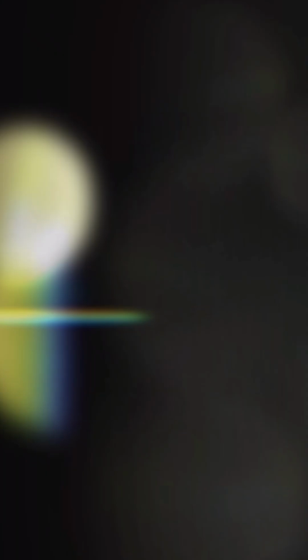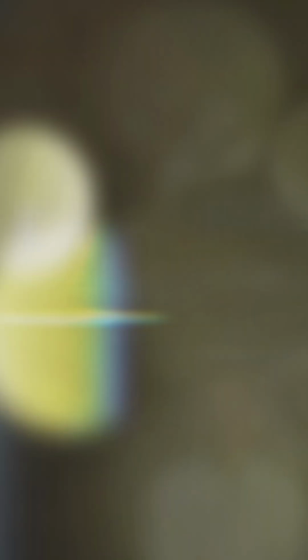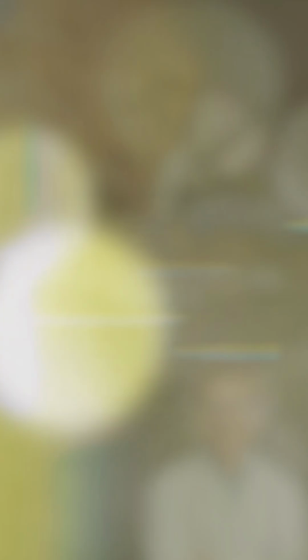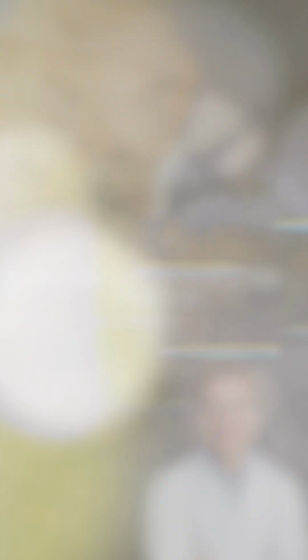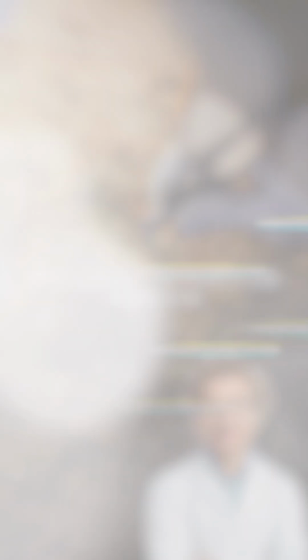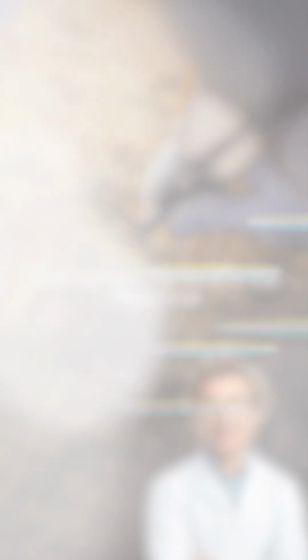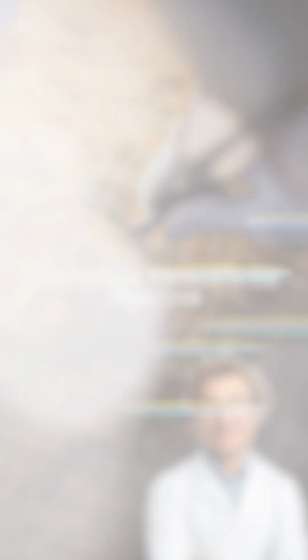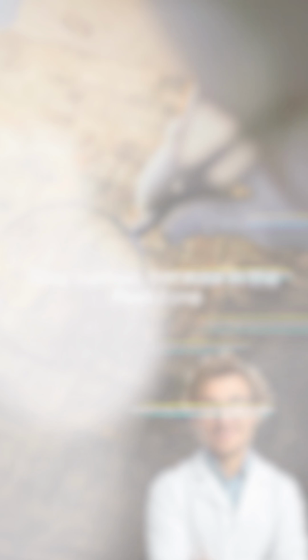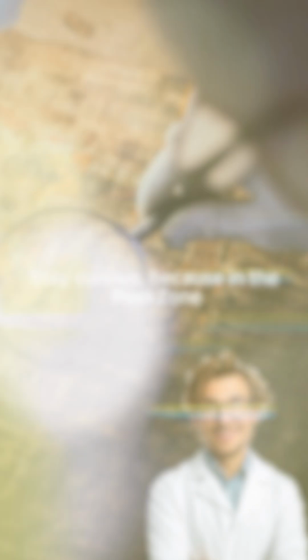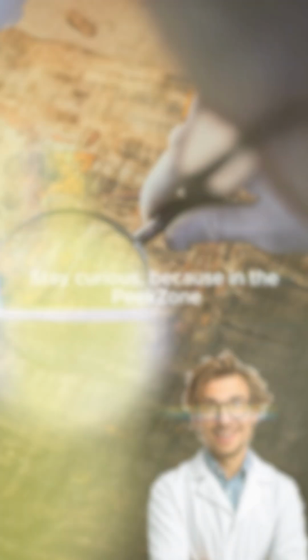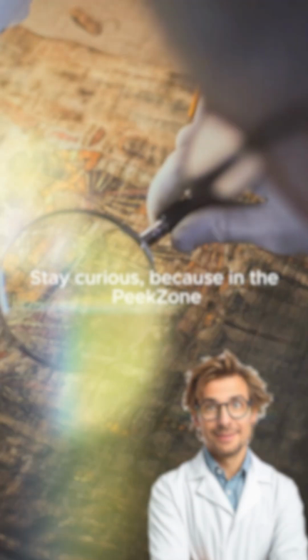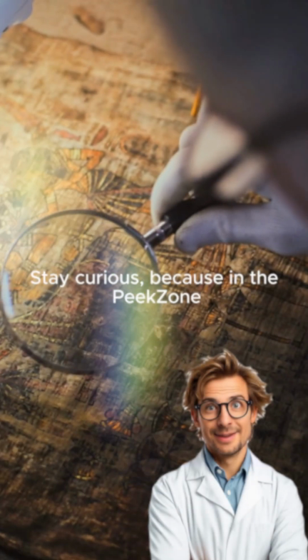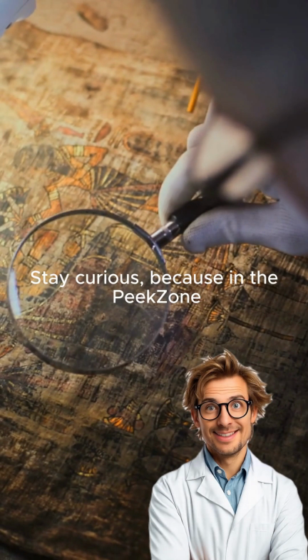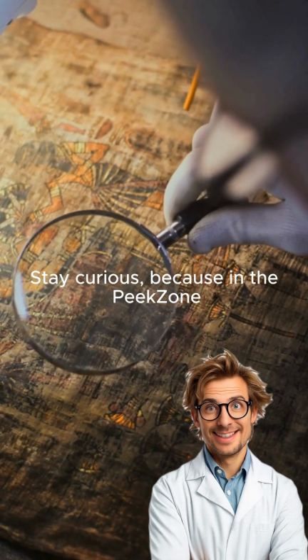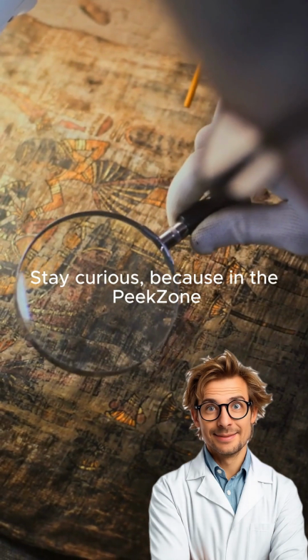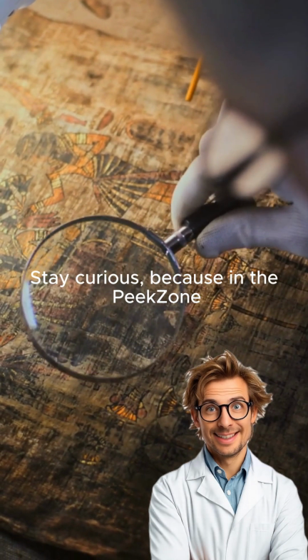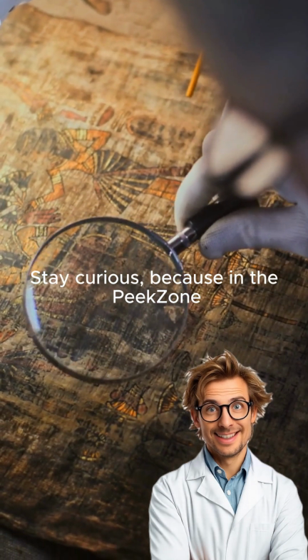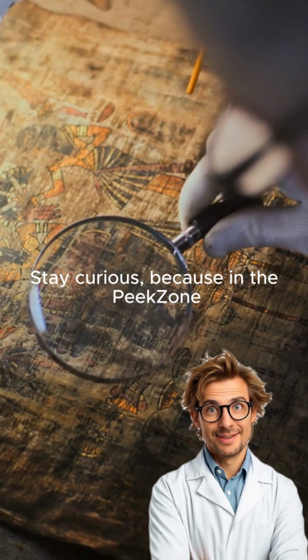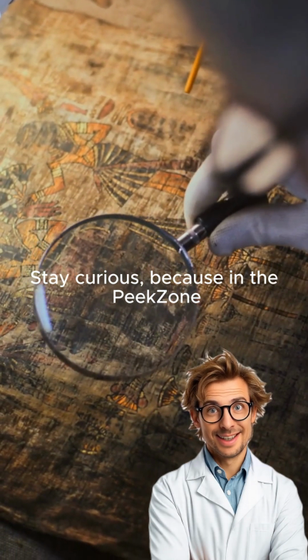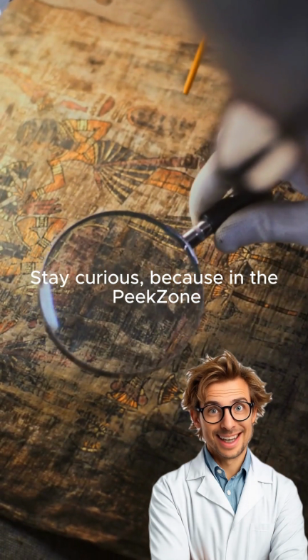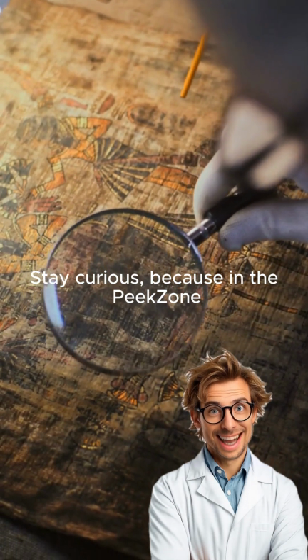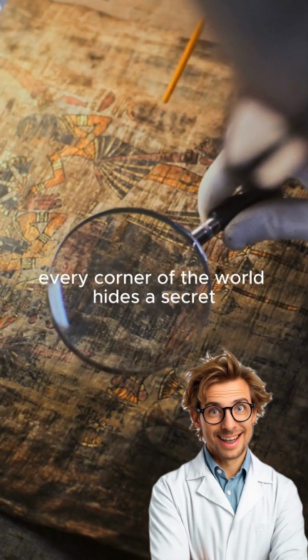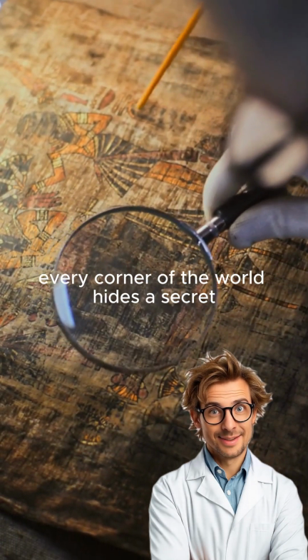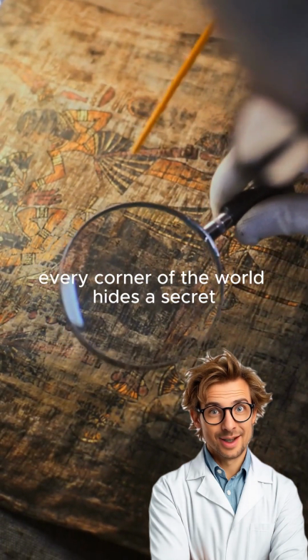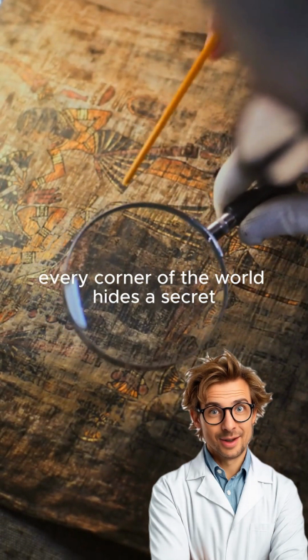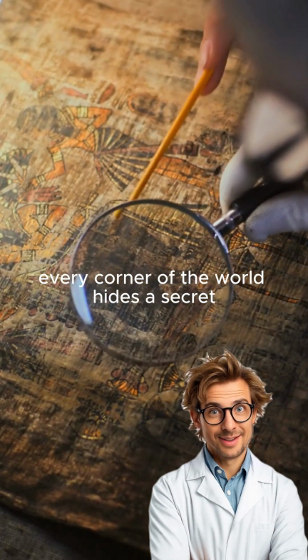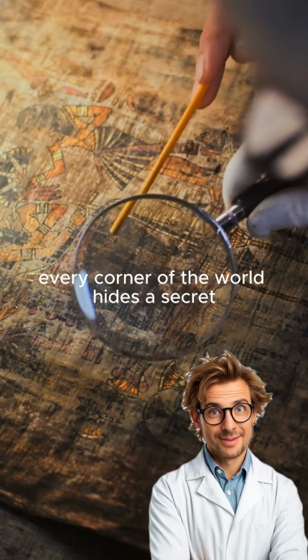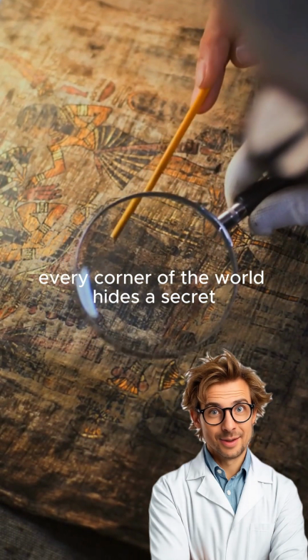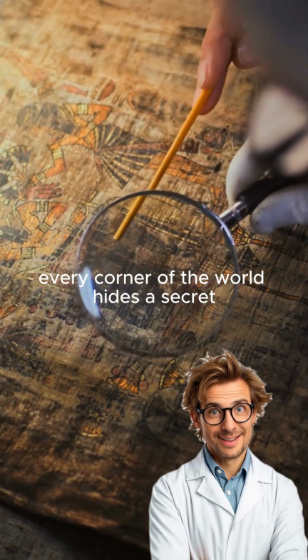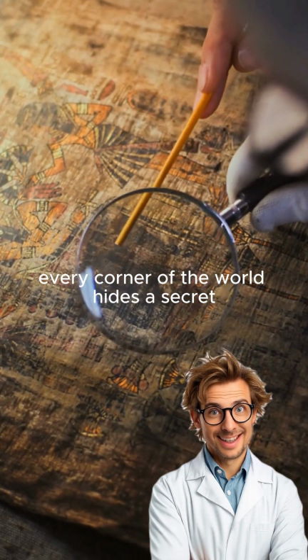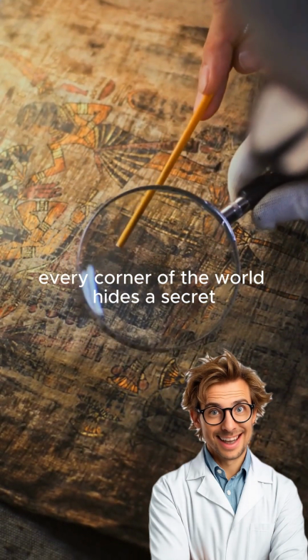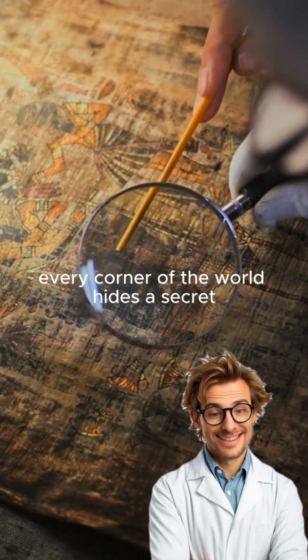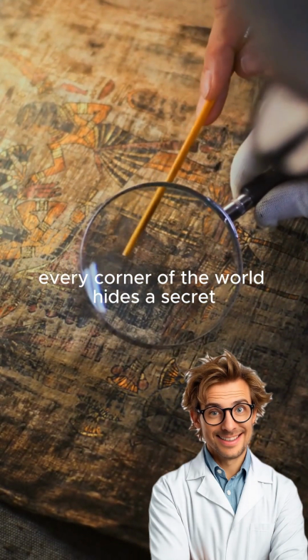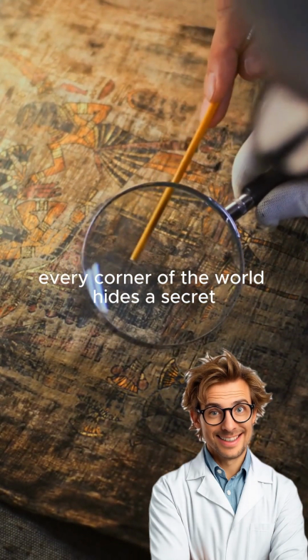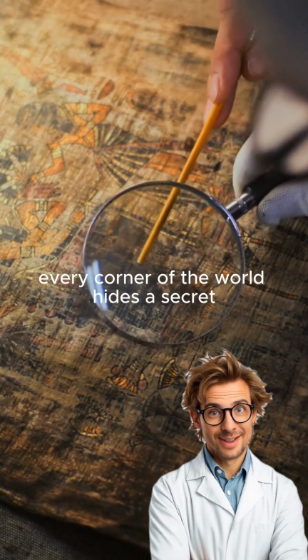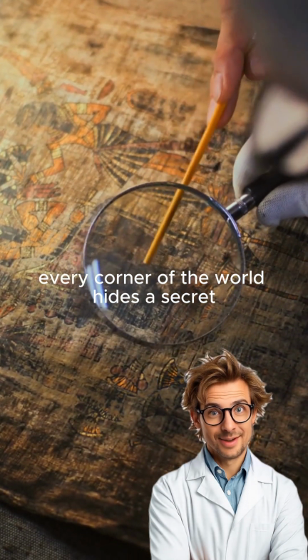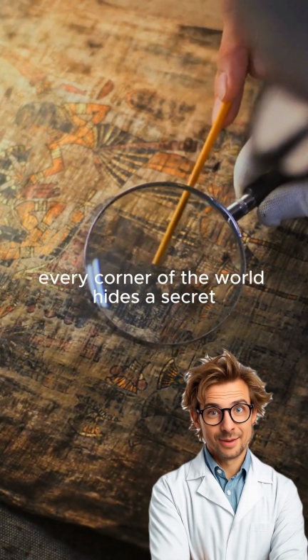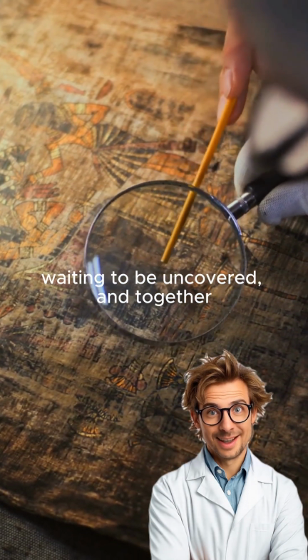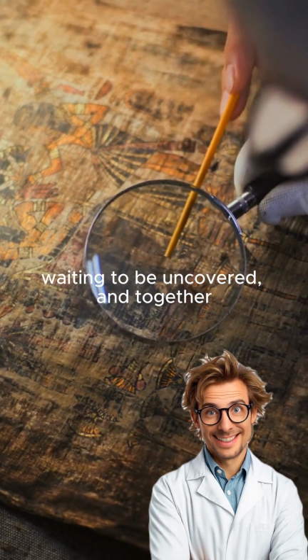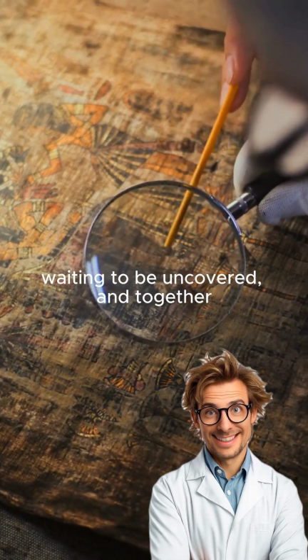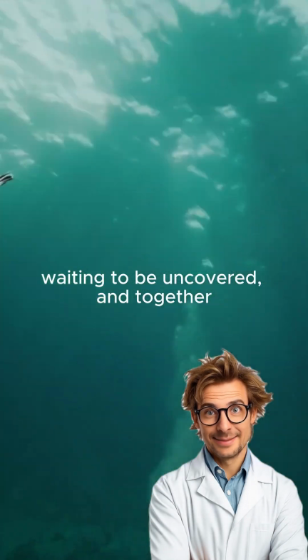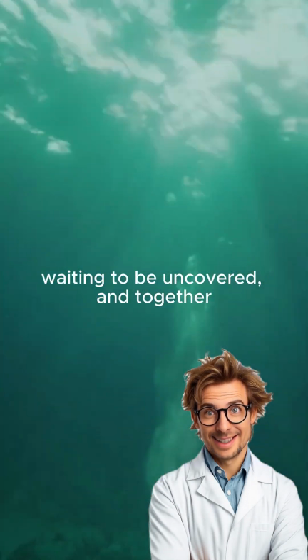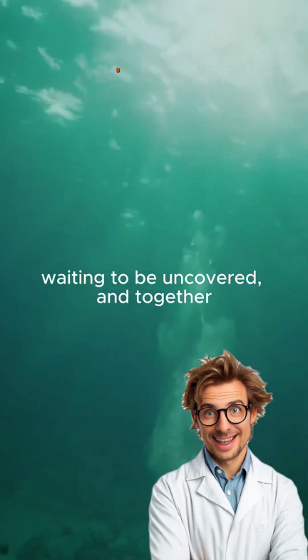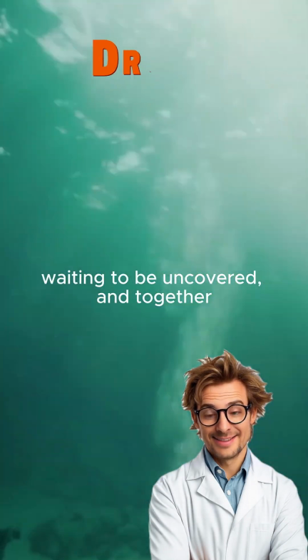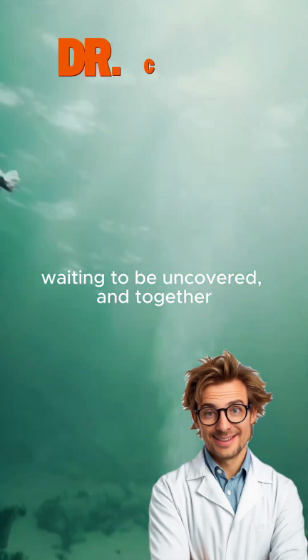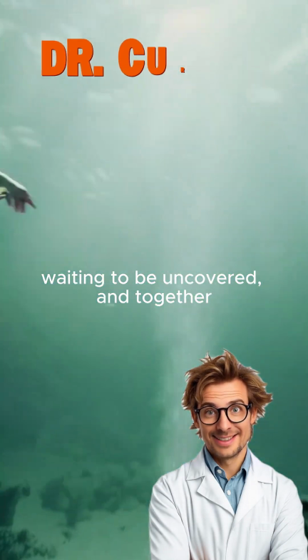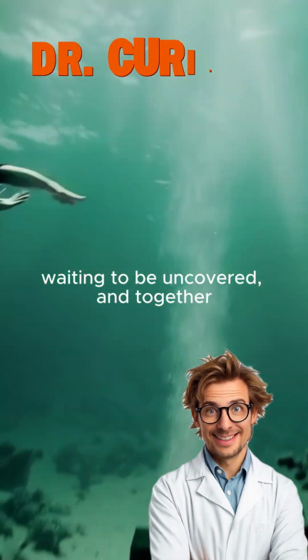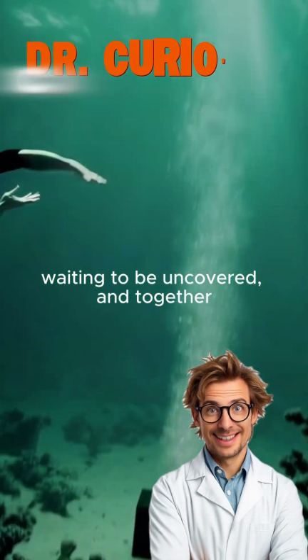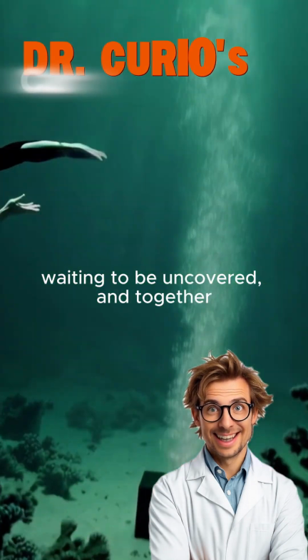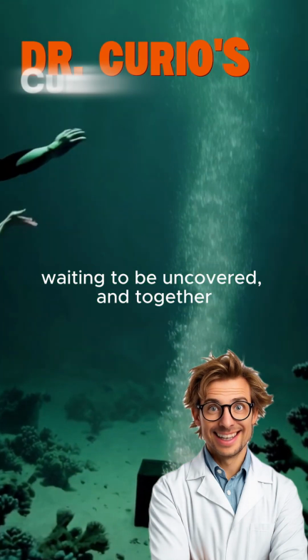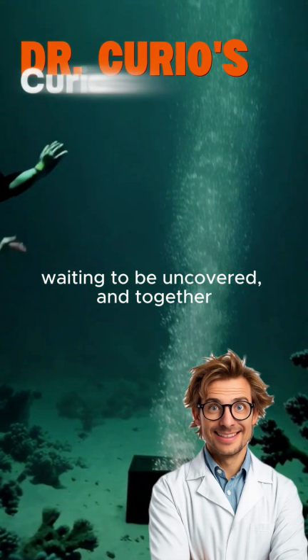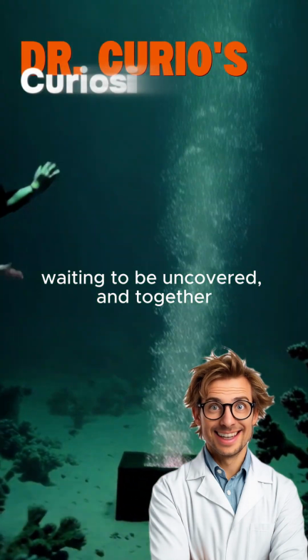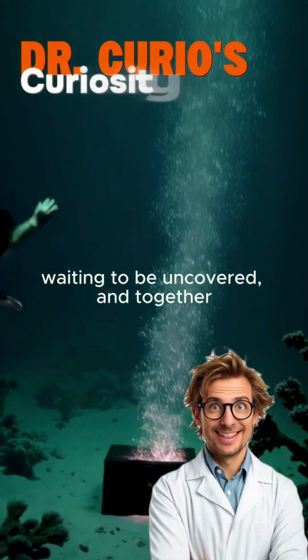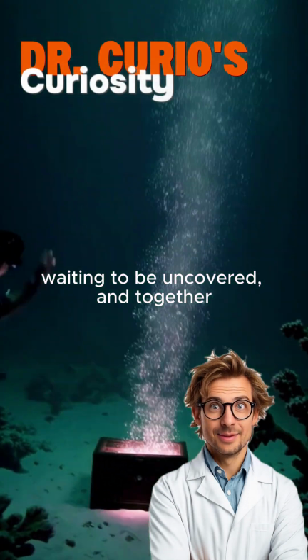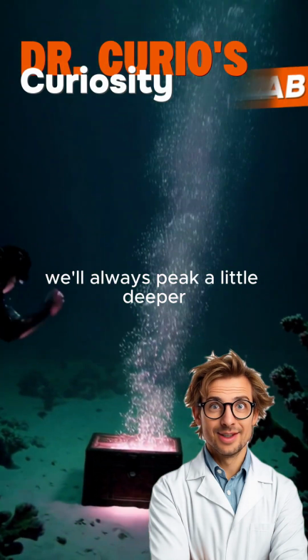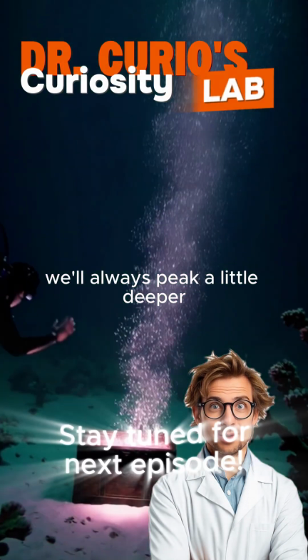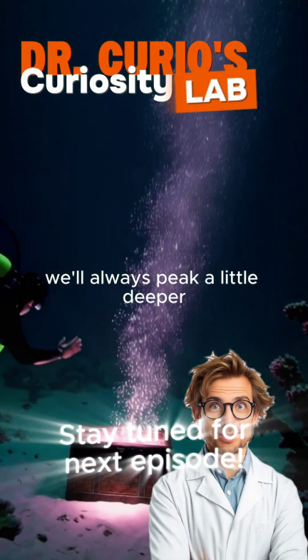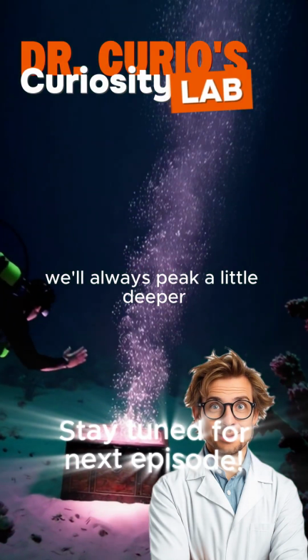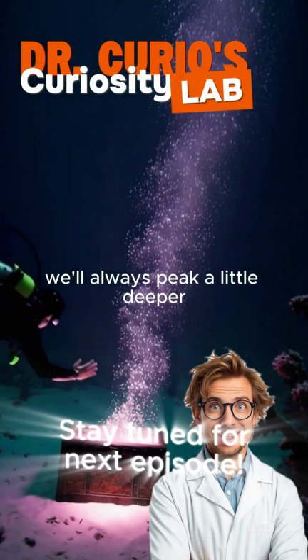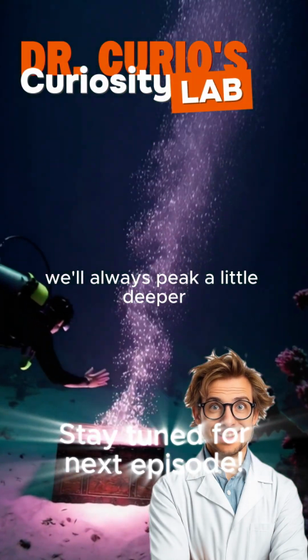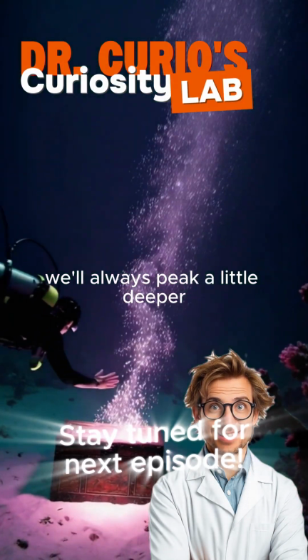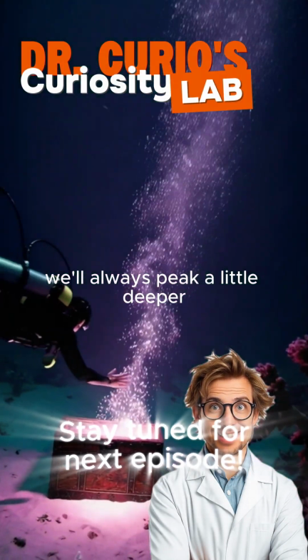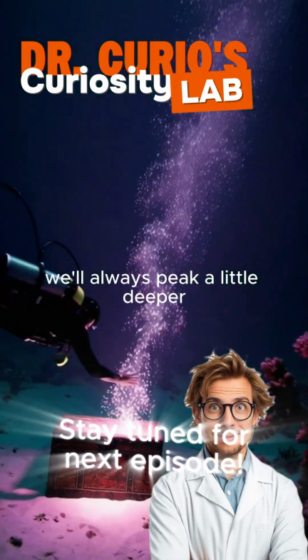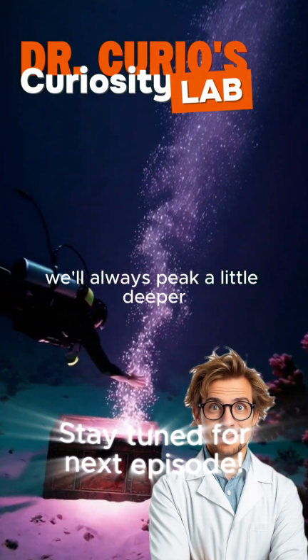Stay curious, because in the Peak Zone, every corner of the world hides a secret waiting to be uncovered. And together, we'll always peek a little deeper.